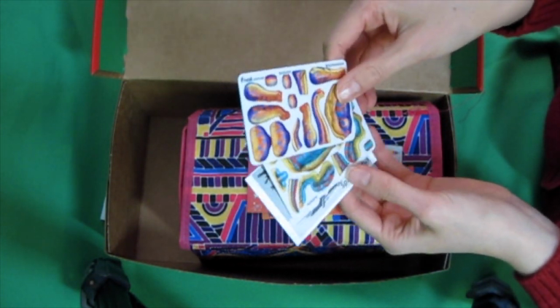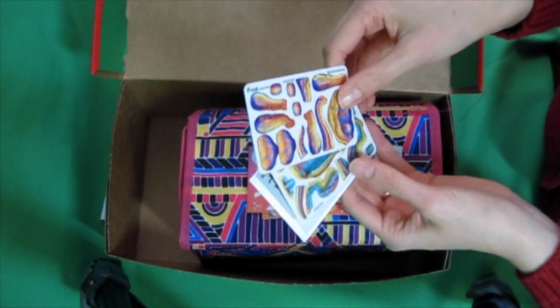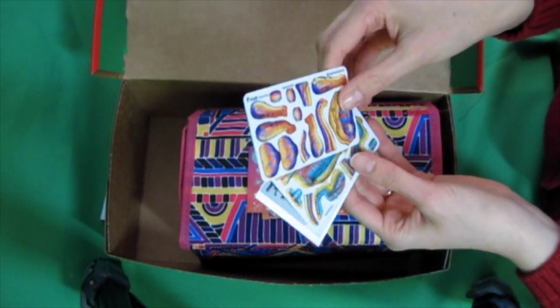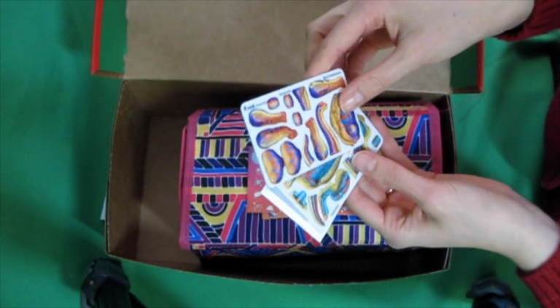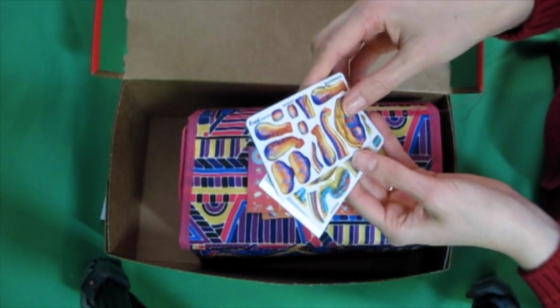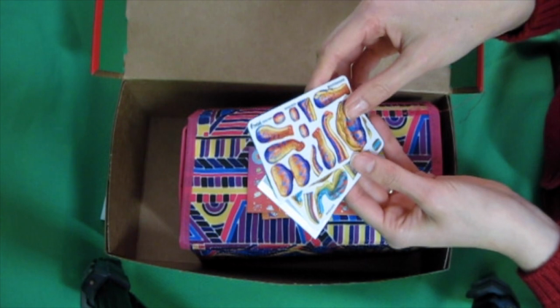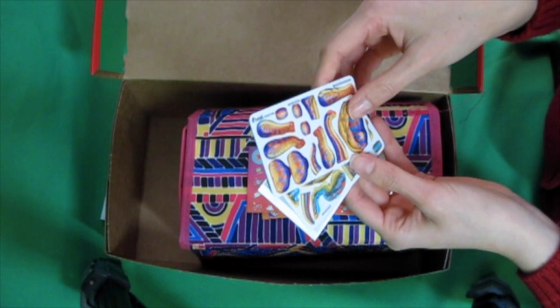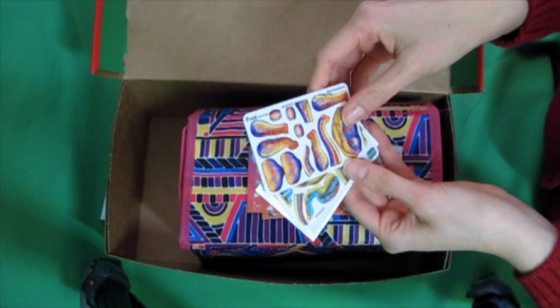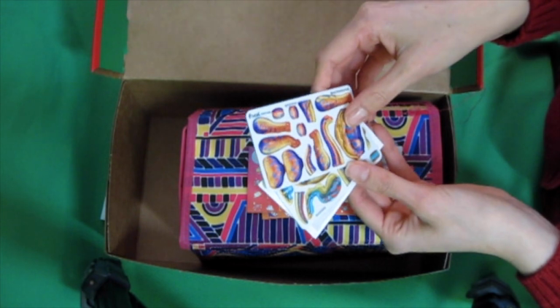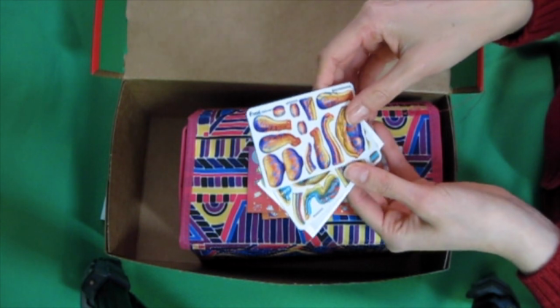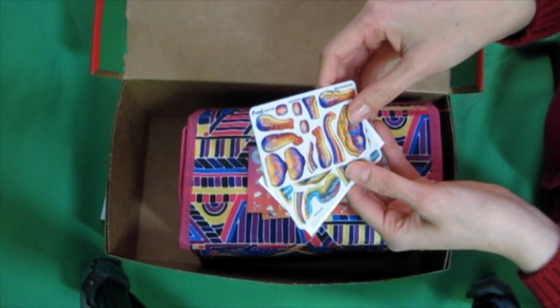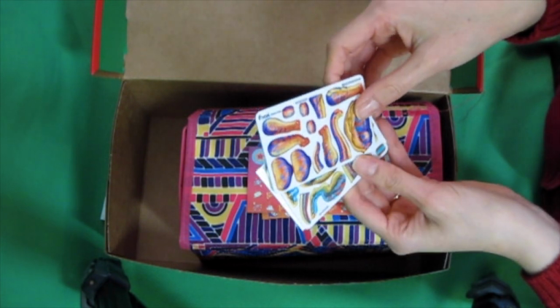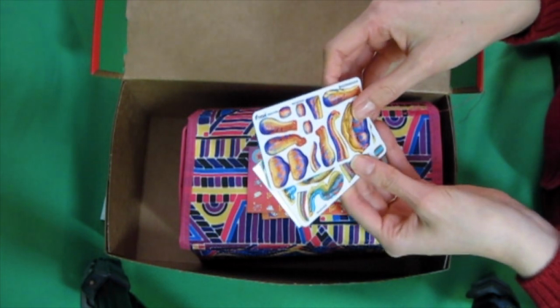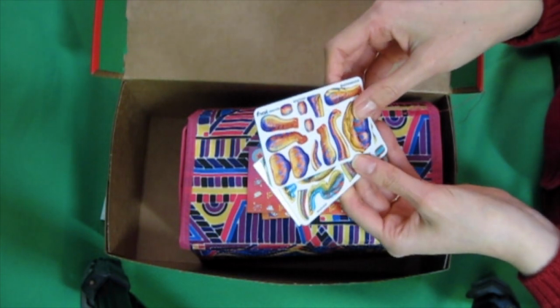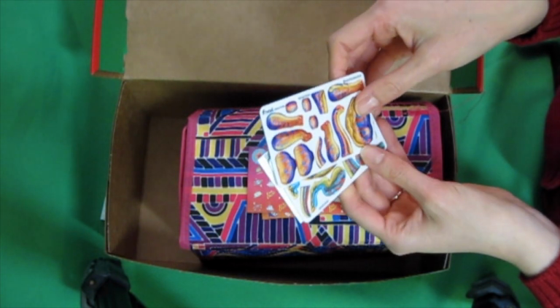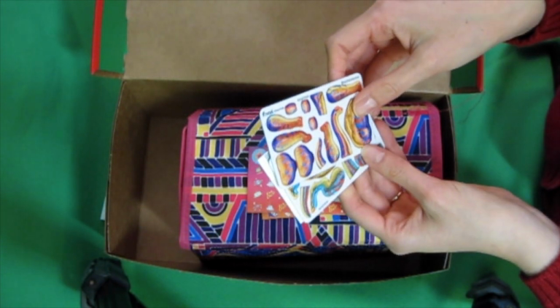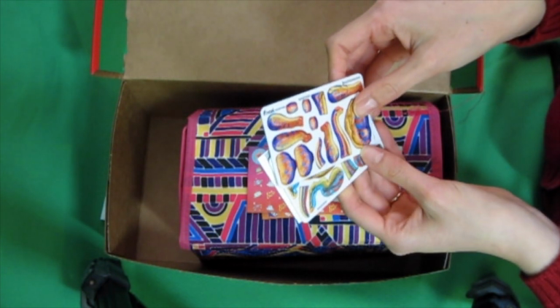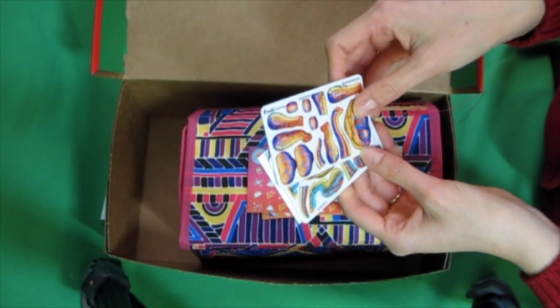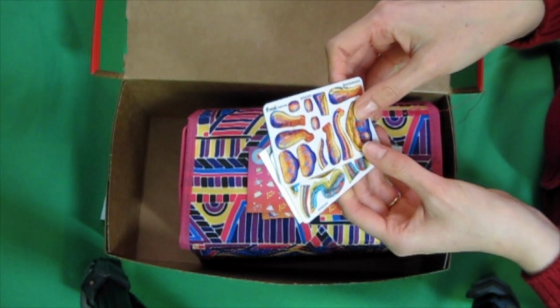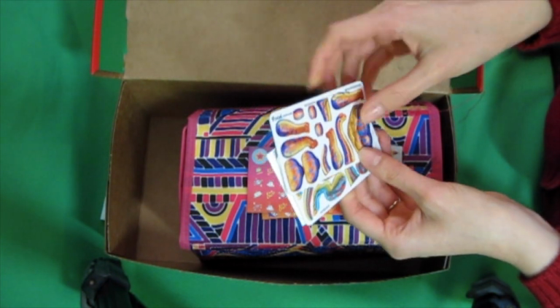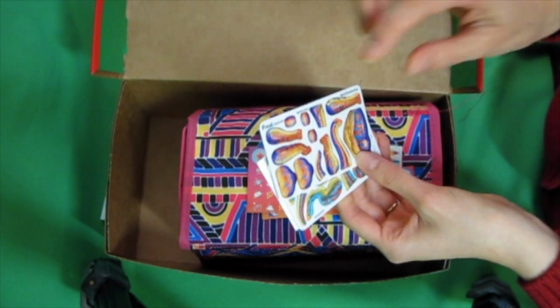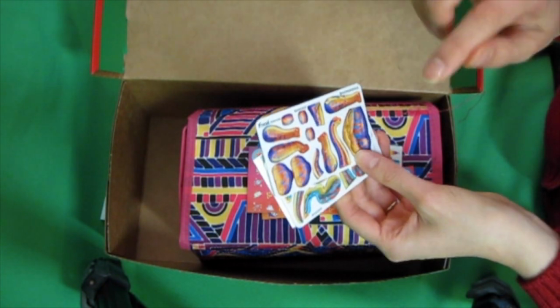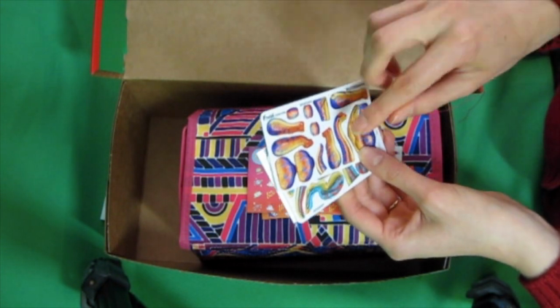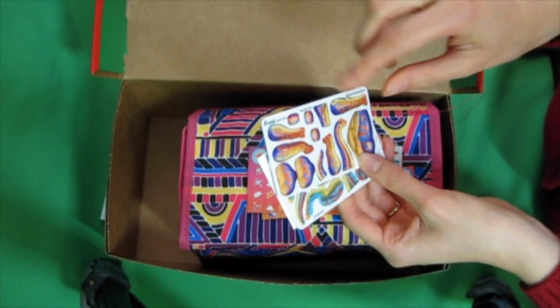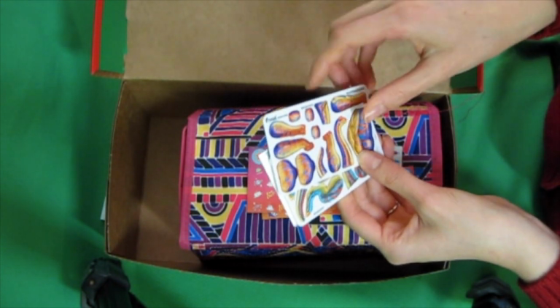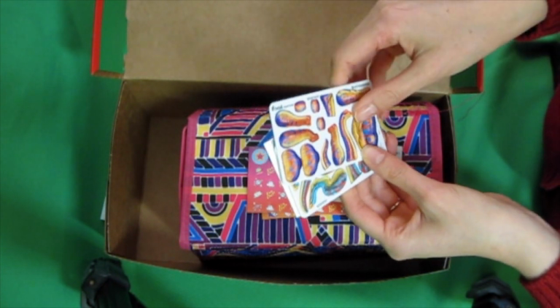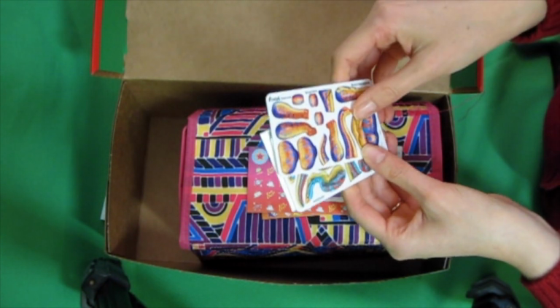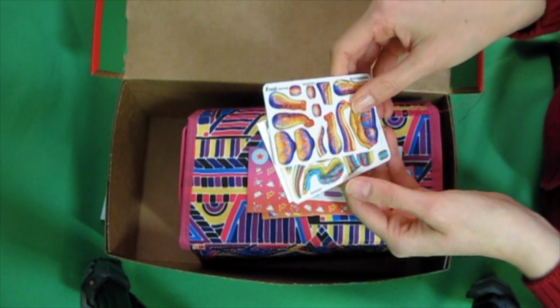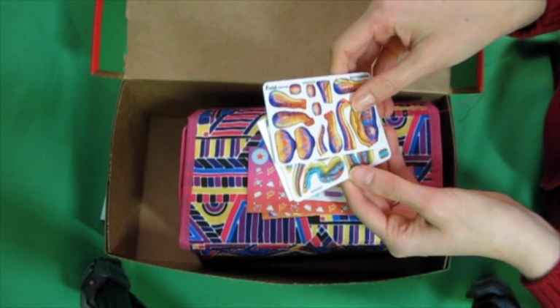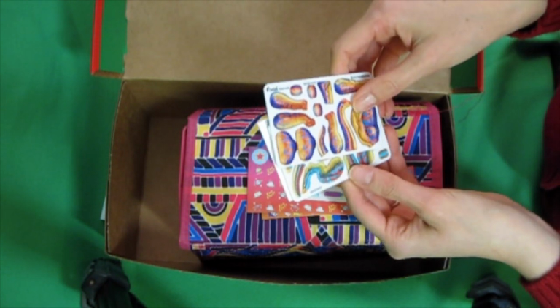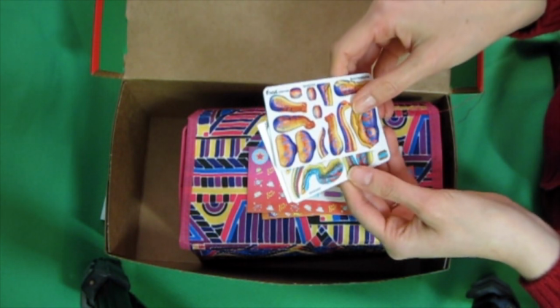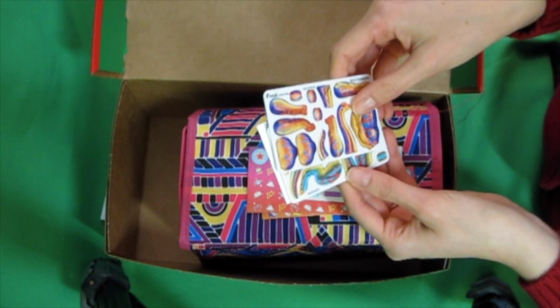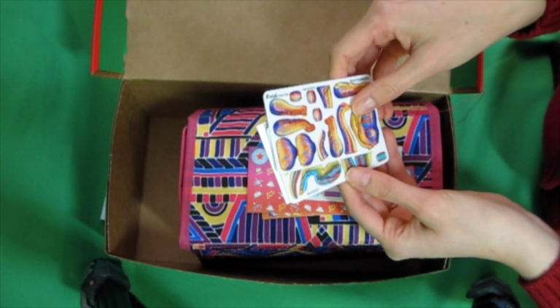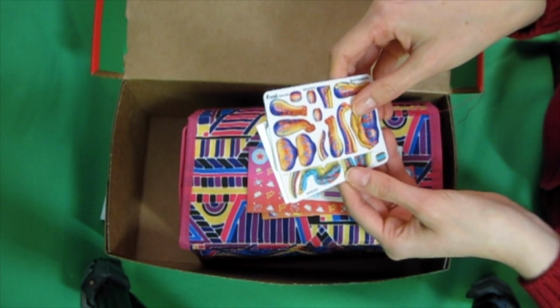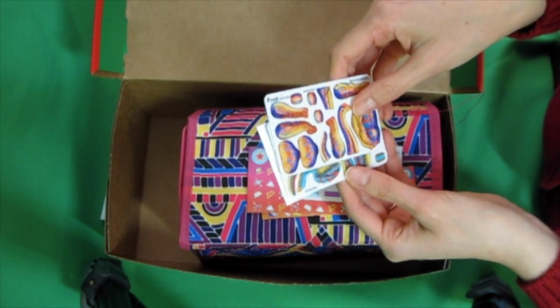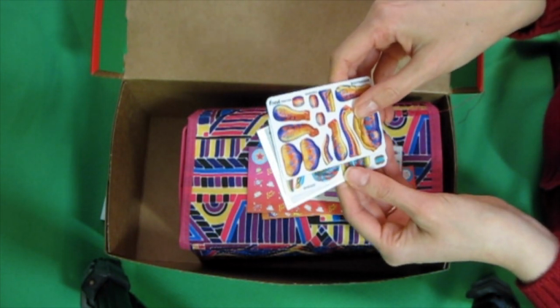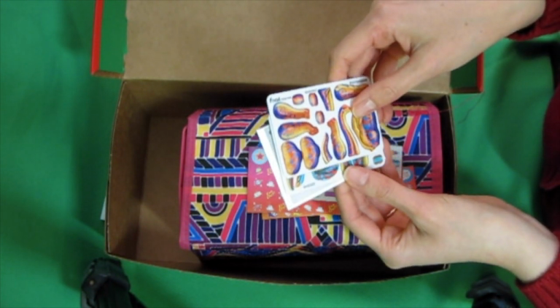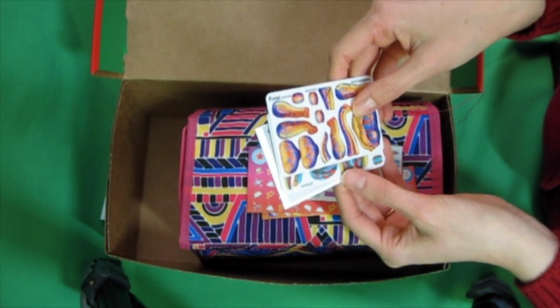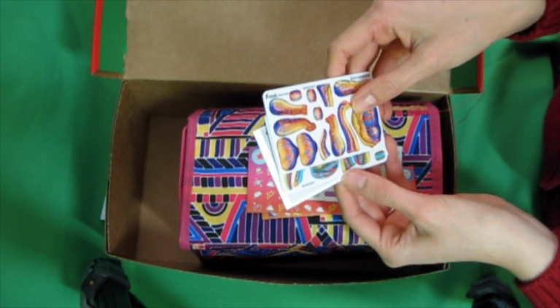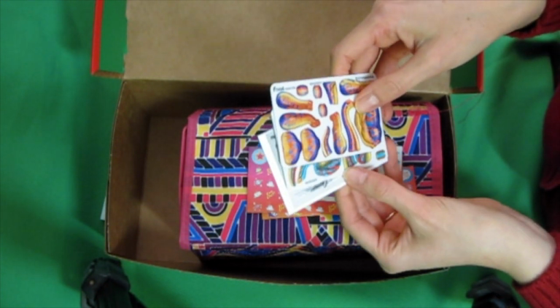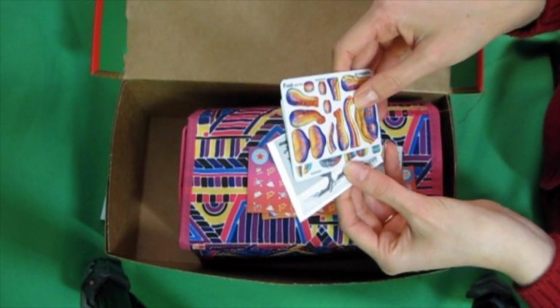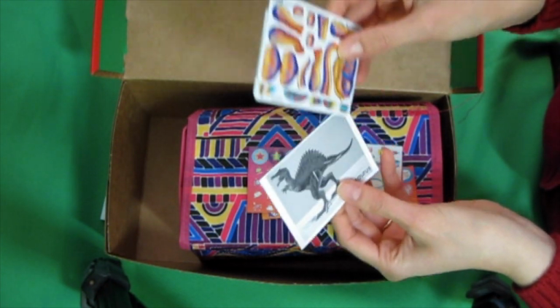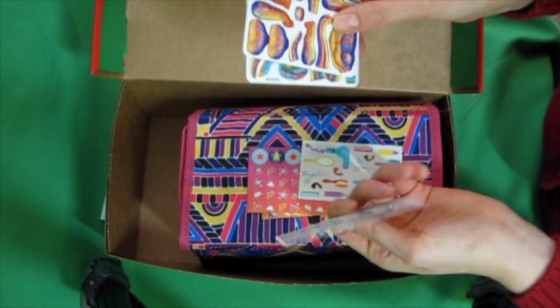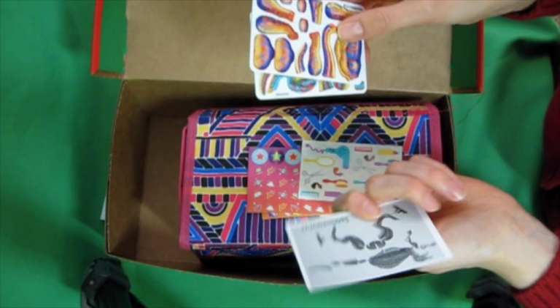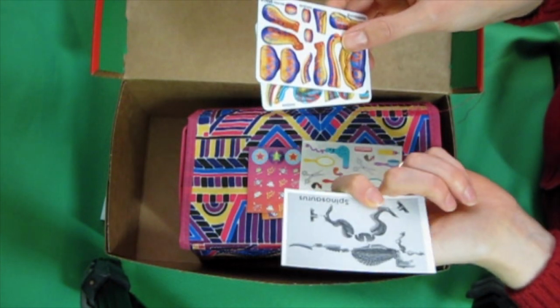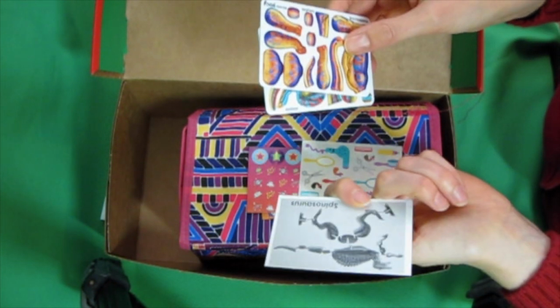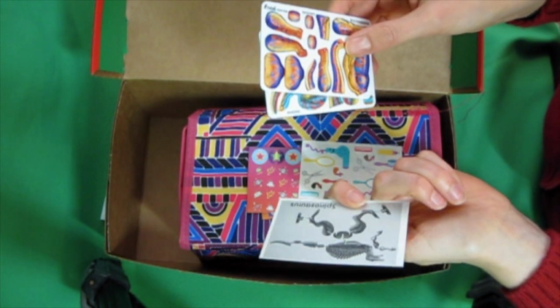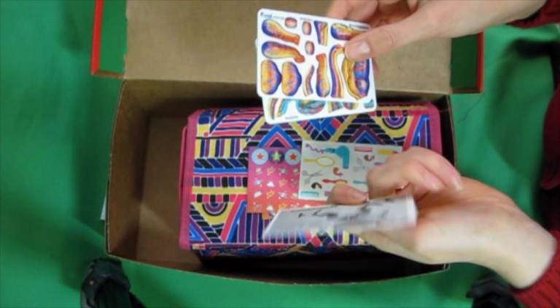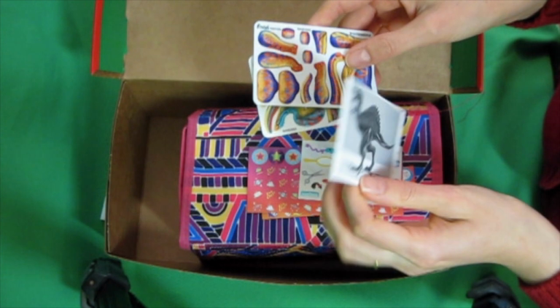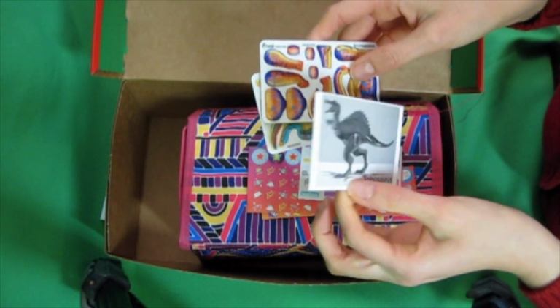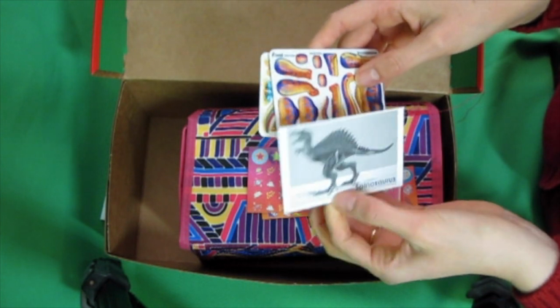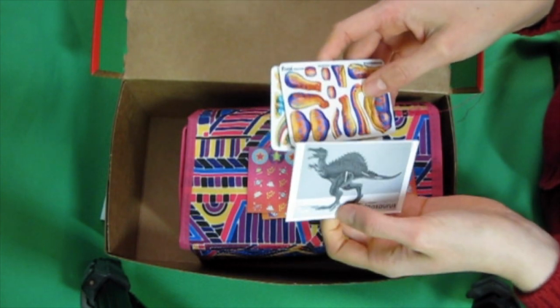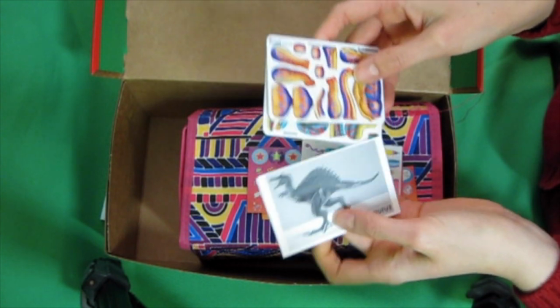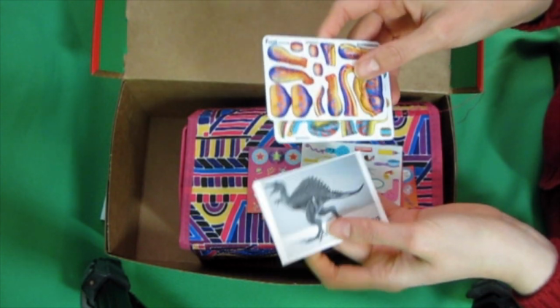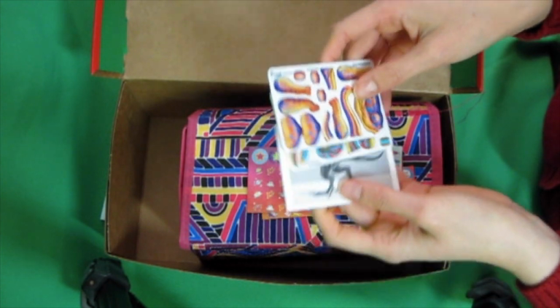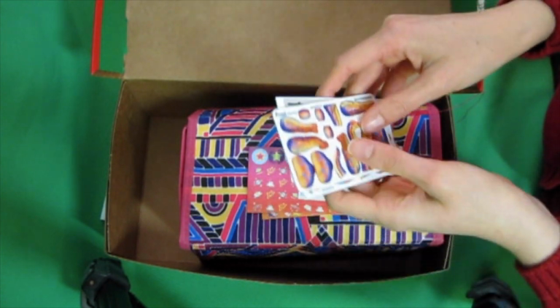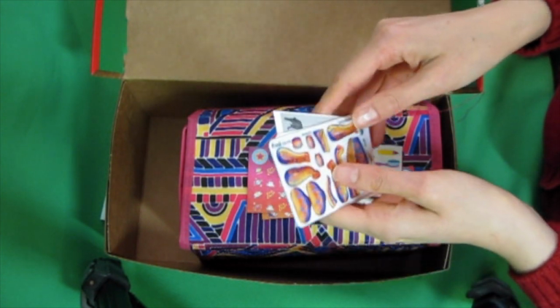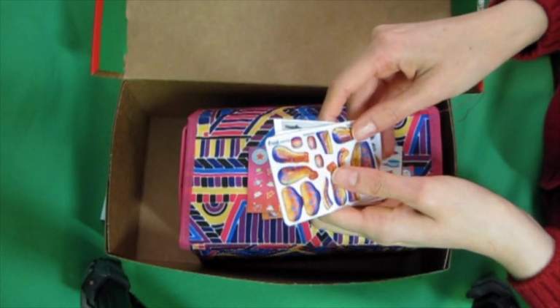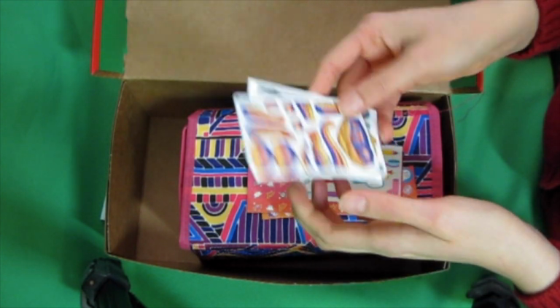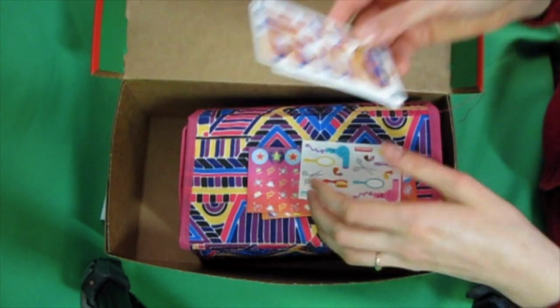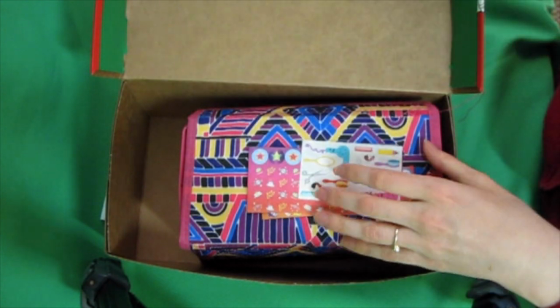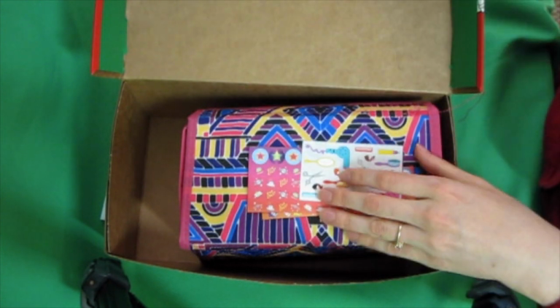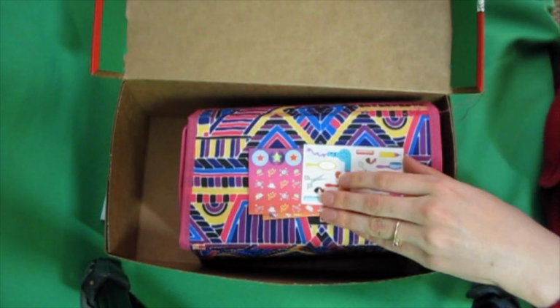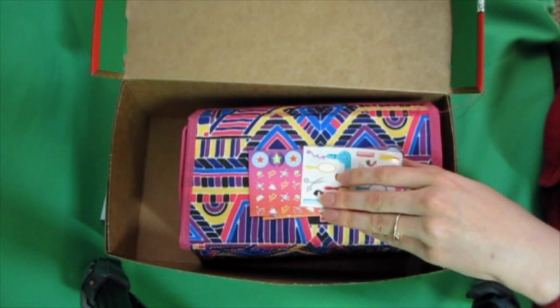I got these at H.J. Closeouts — they're gone now, but they have some similar ones at U.S. Toys. I made little instructions for one so they can figure out what to do with them.